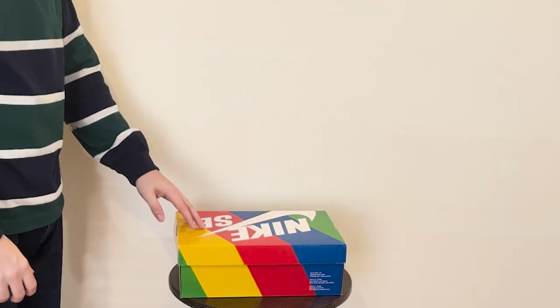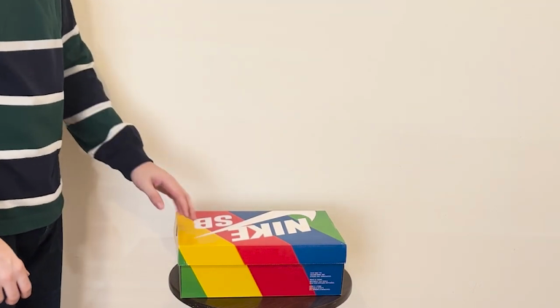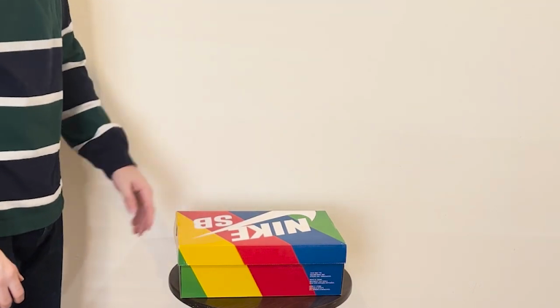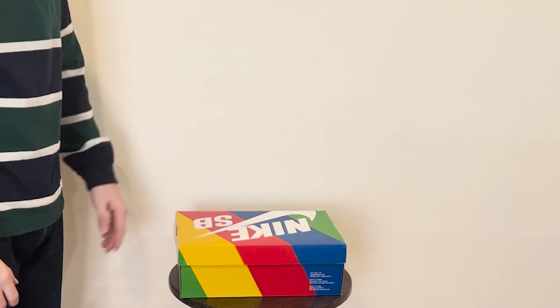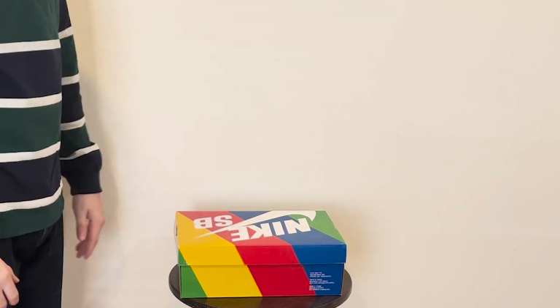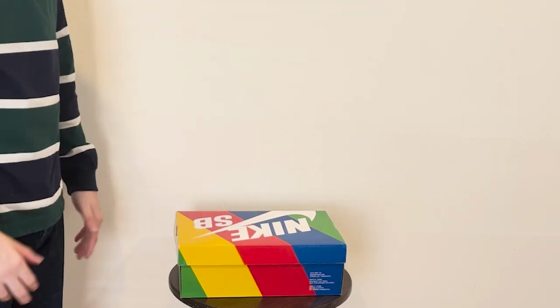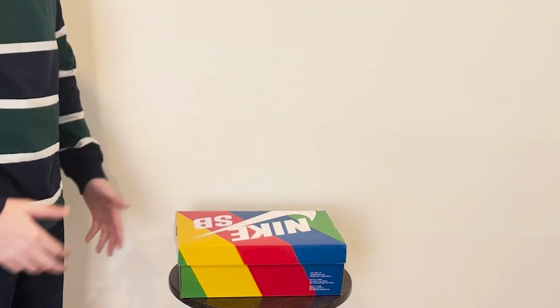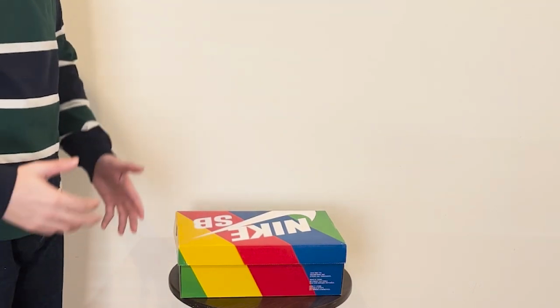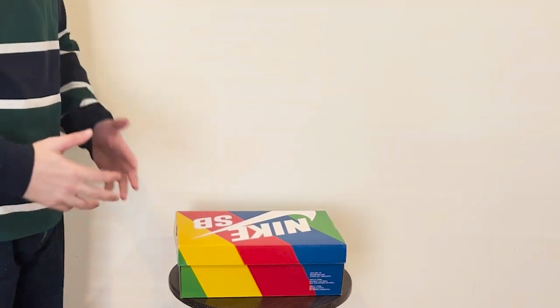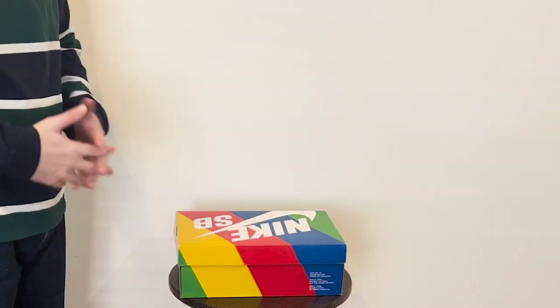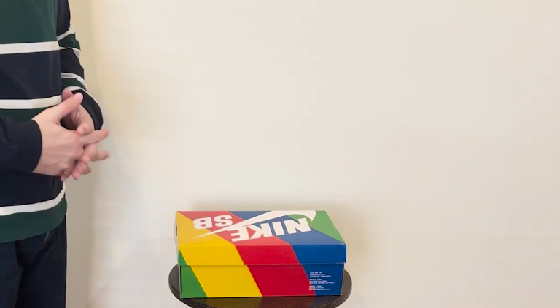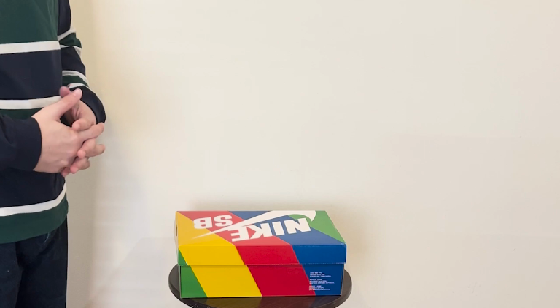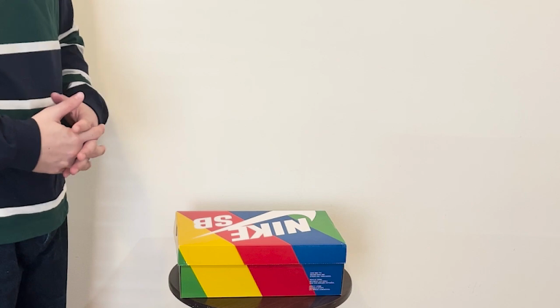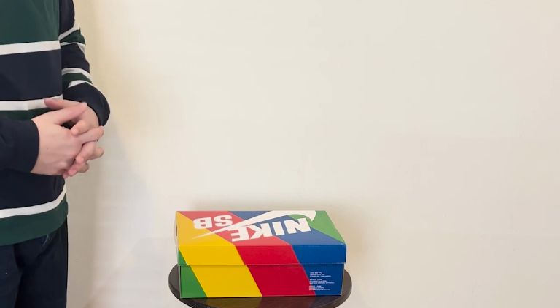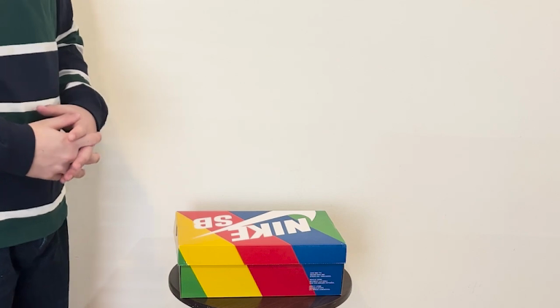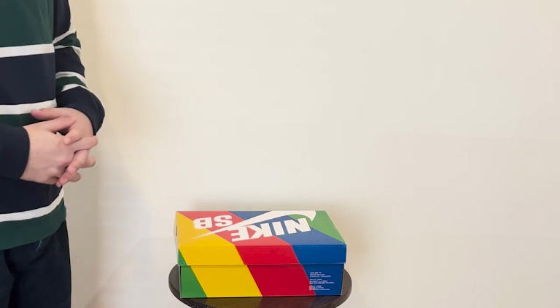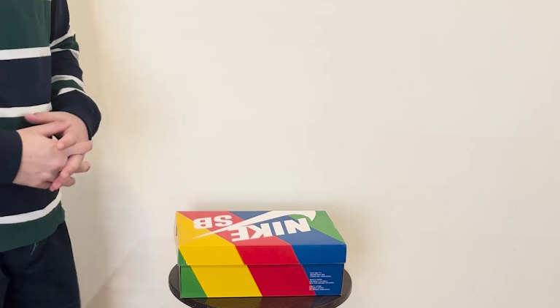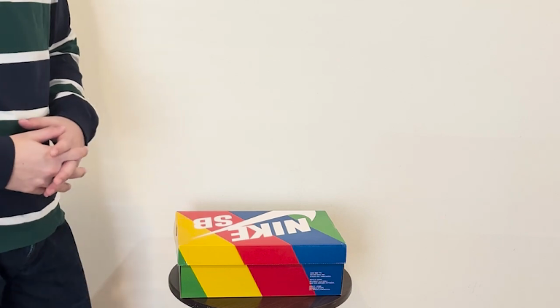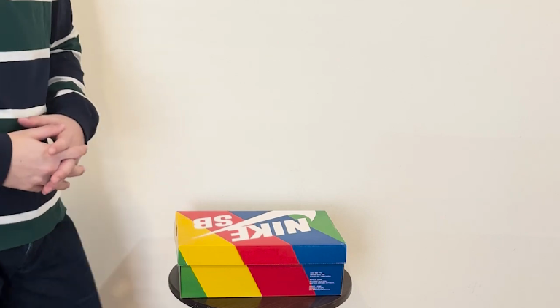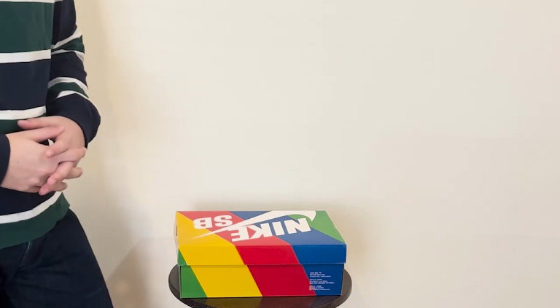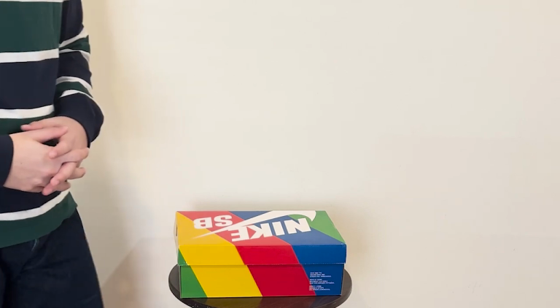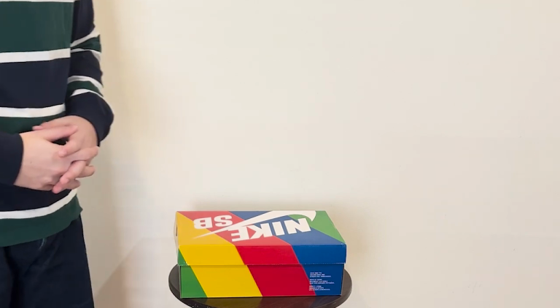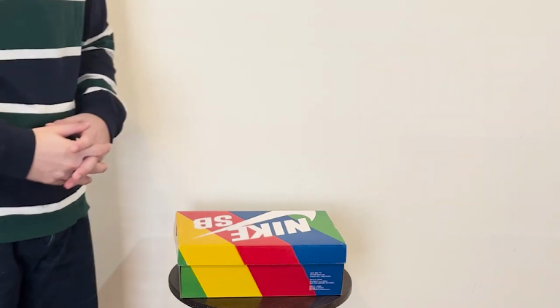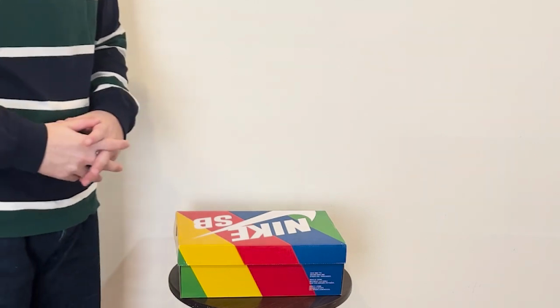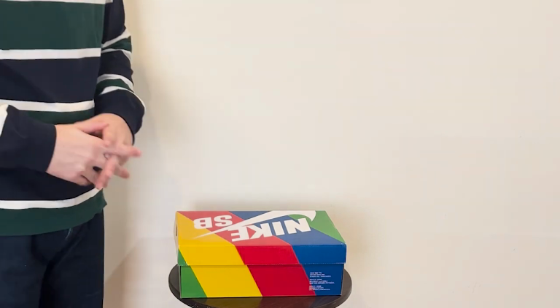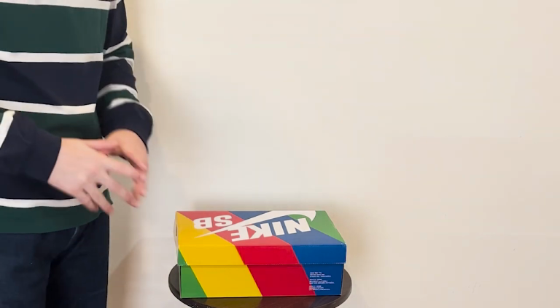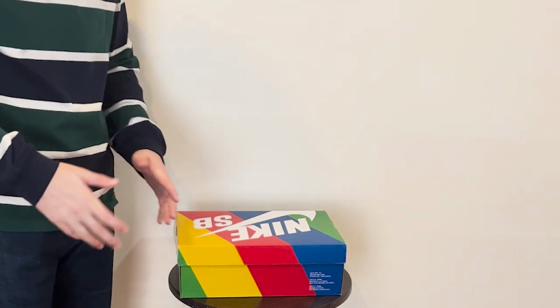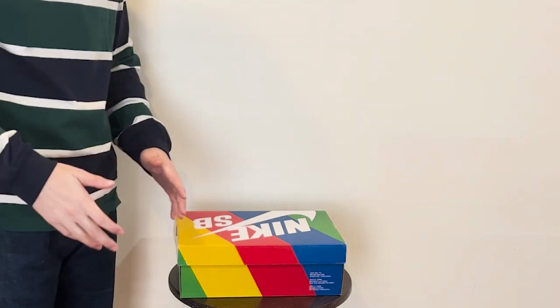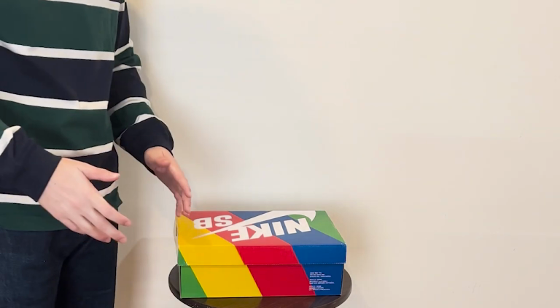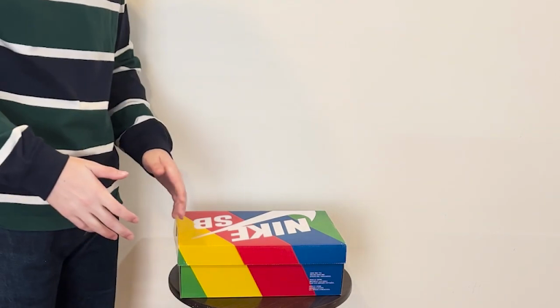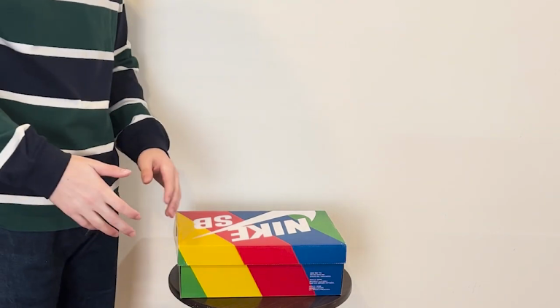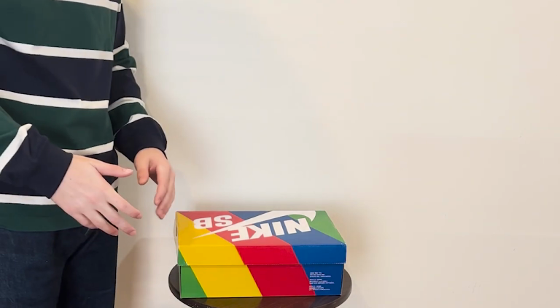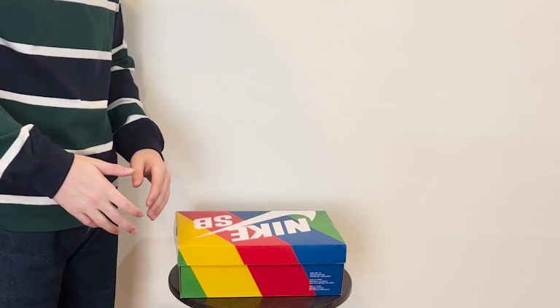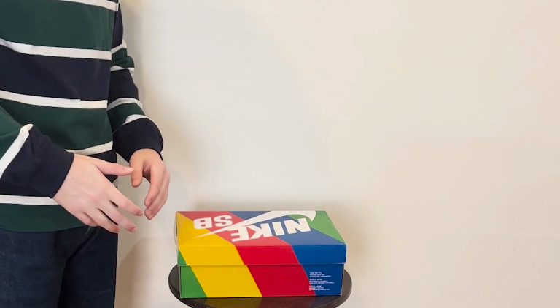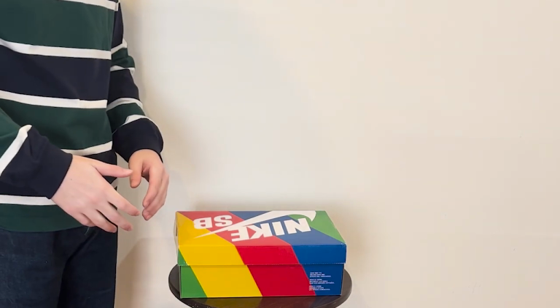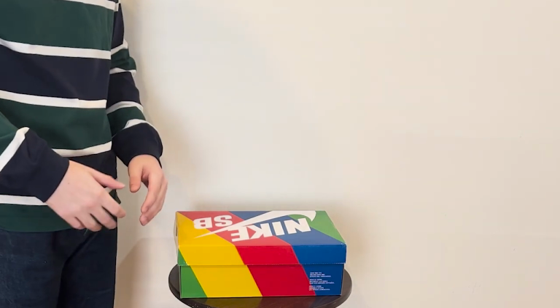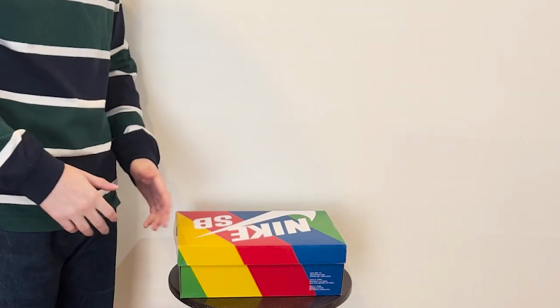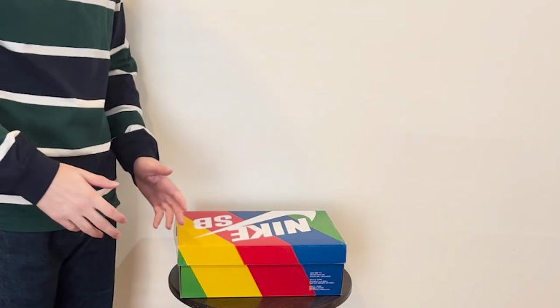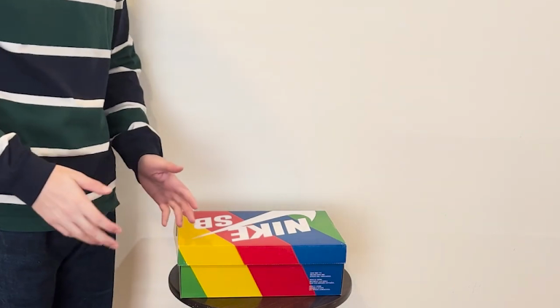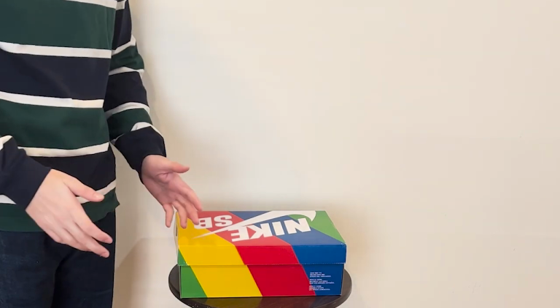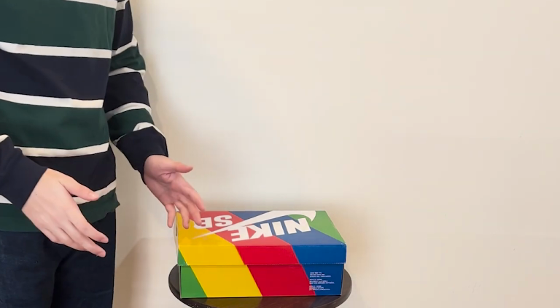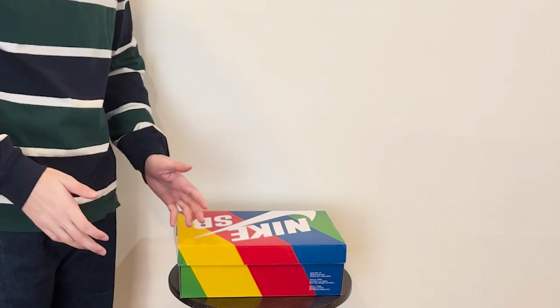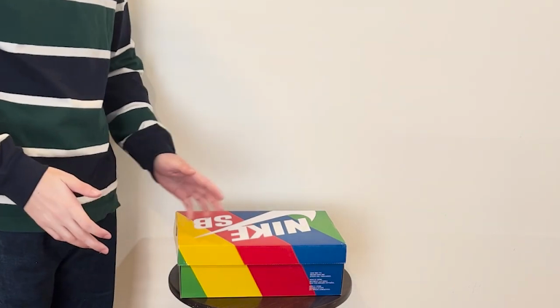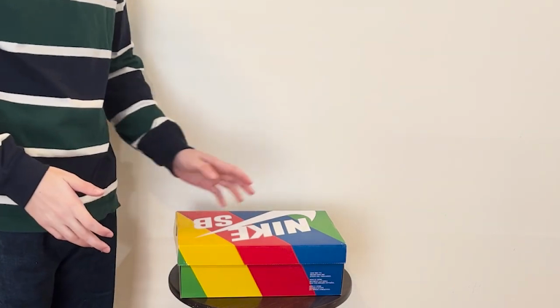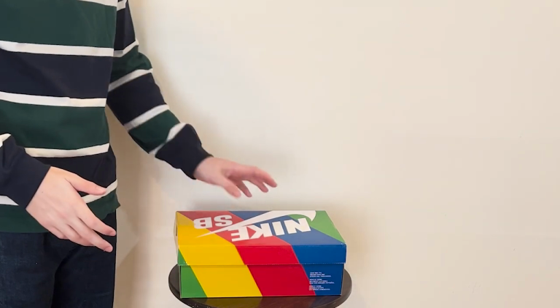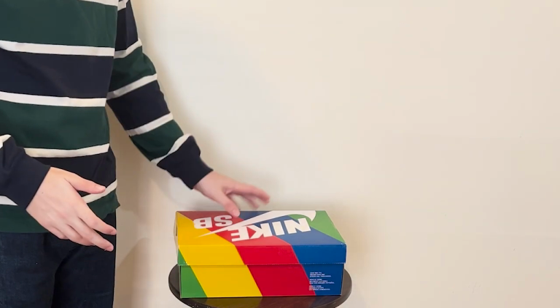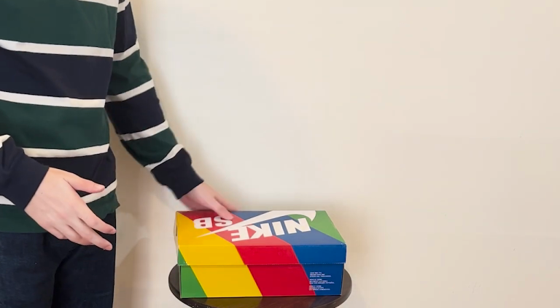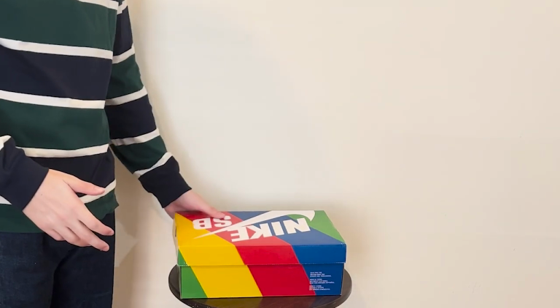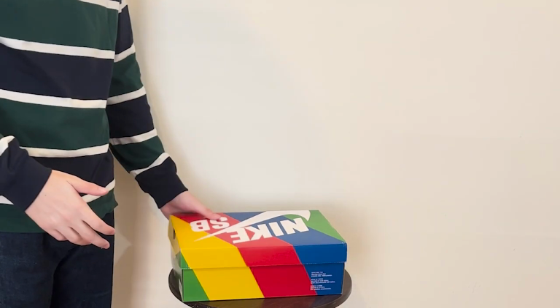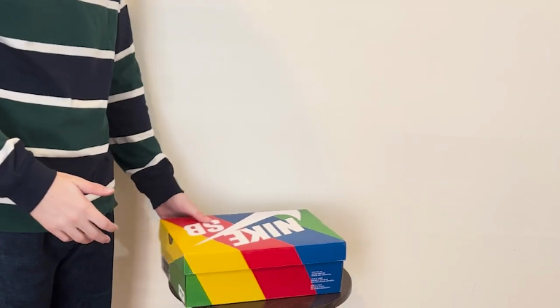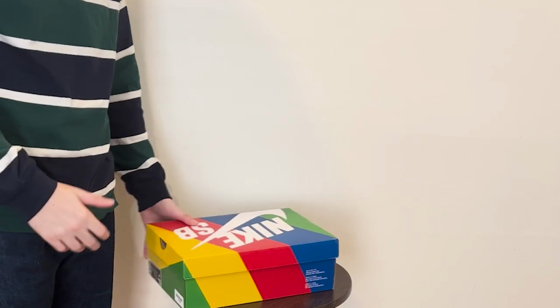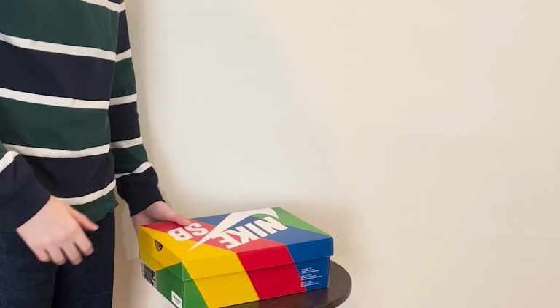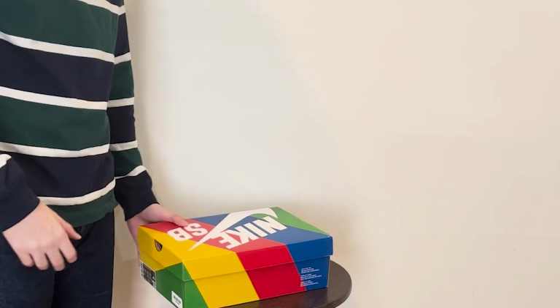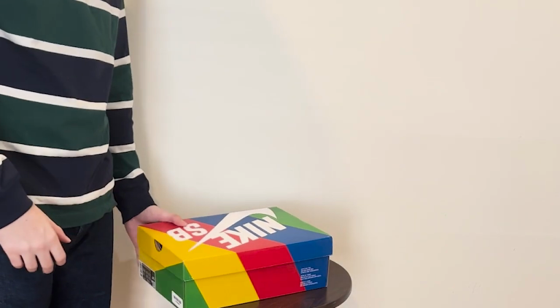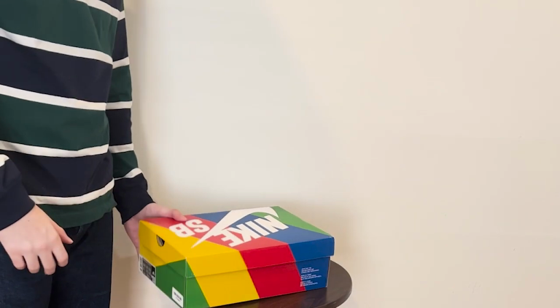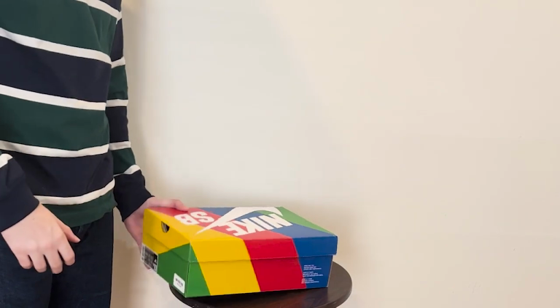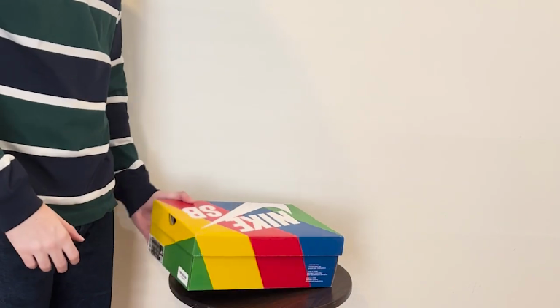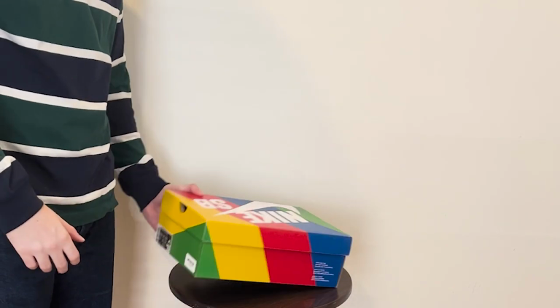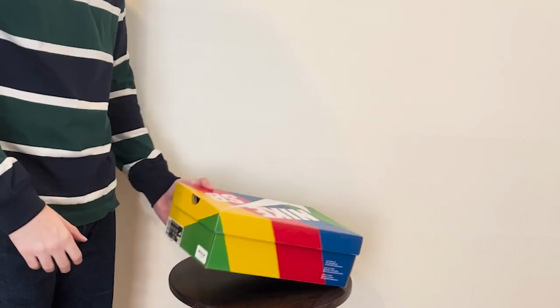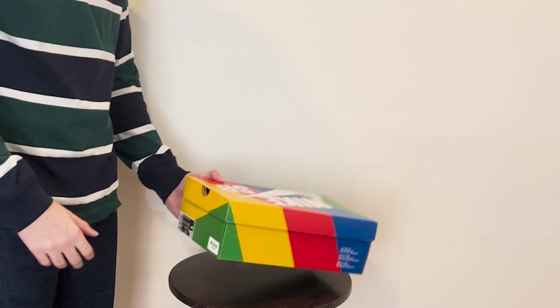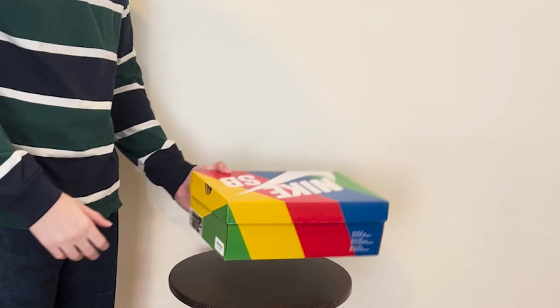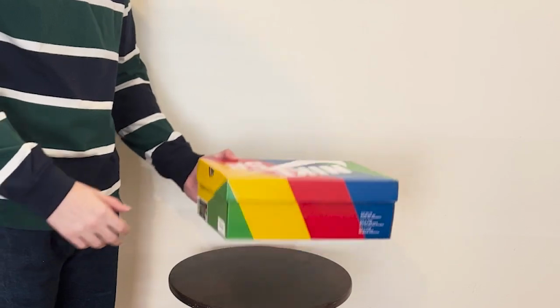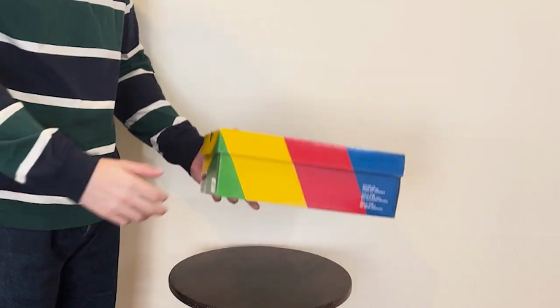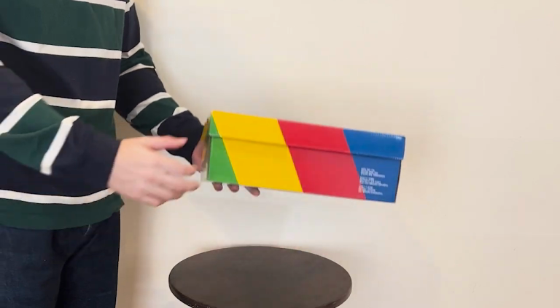Make sure to like and subscribe if you enjoy this video. It really helps my channel — I just started. Now let's talk about the shoes.